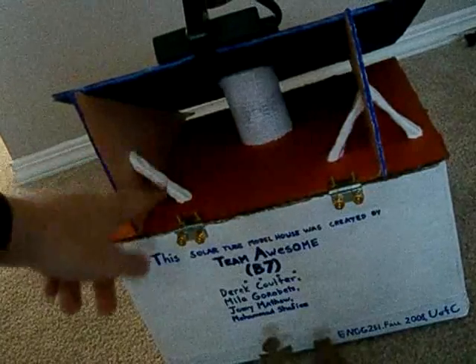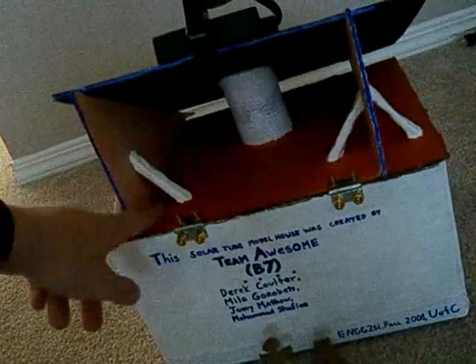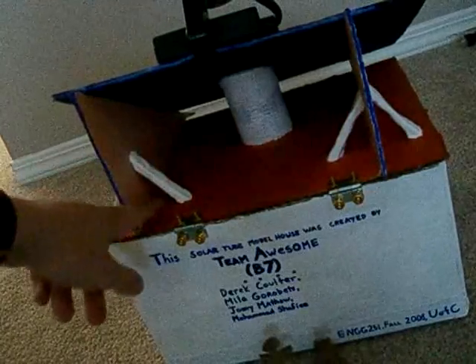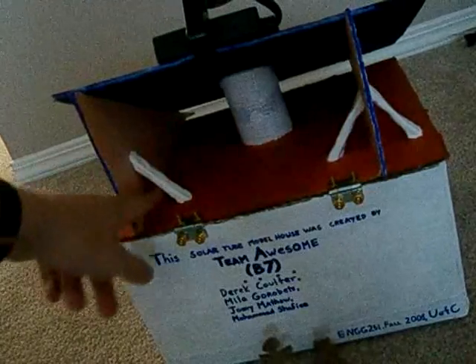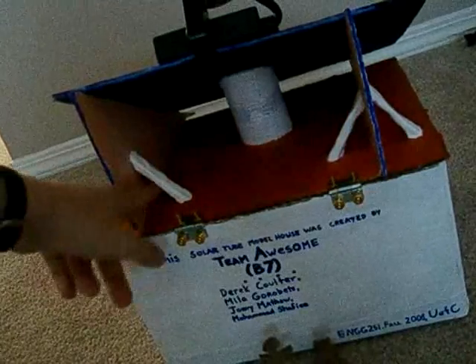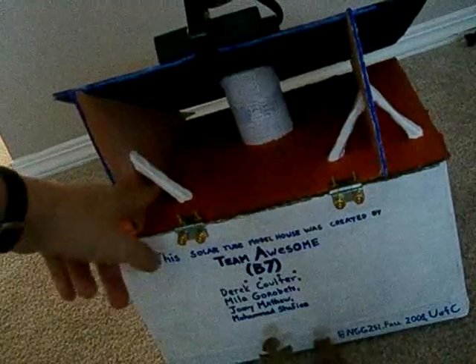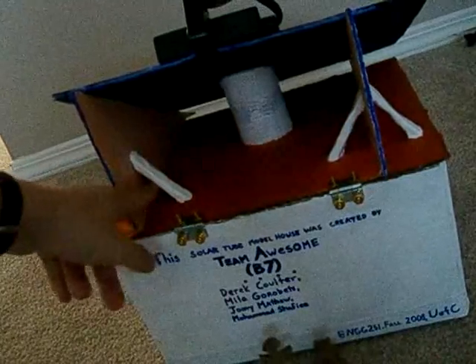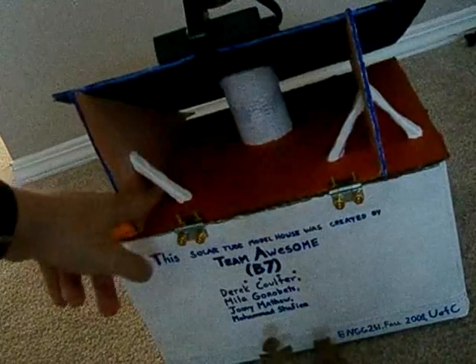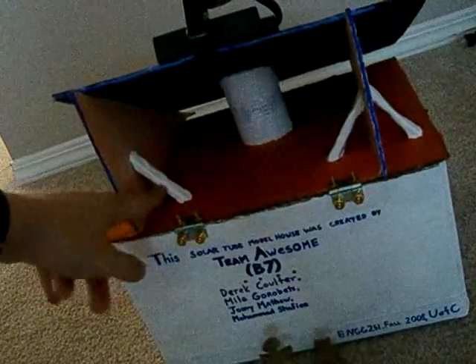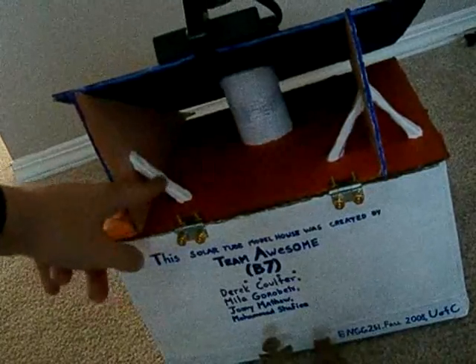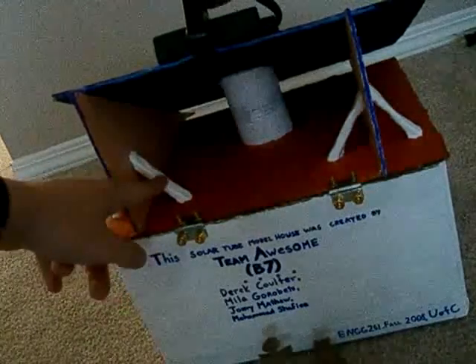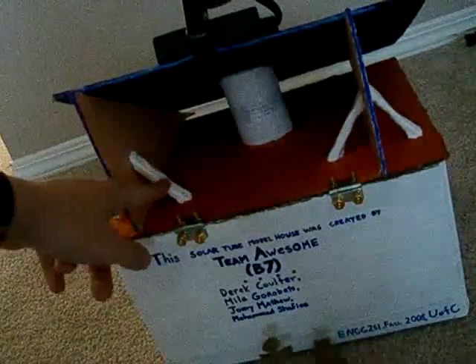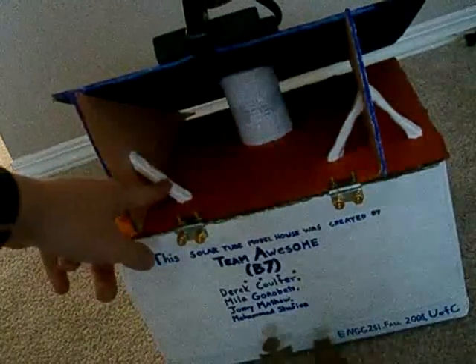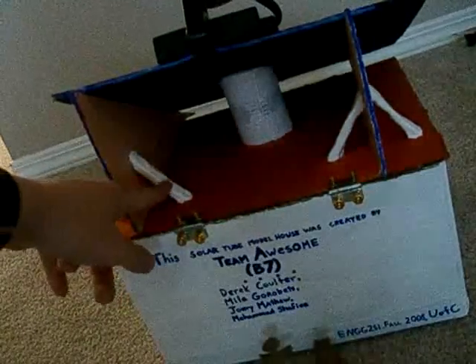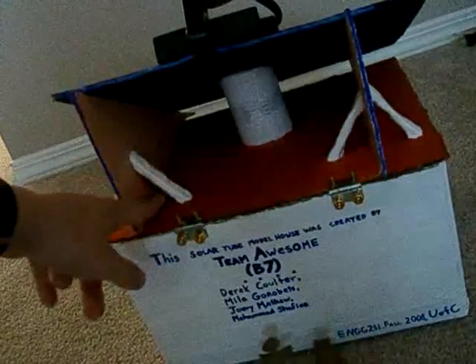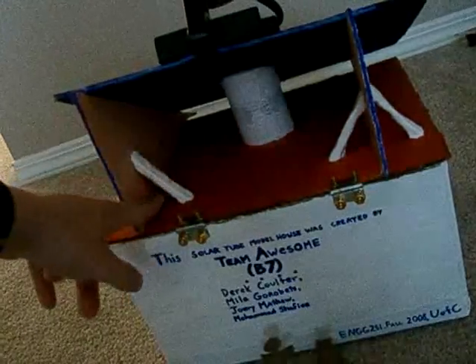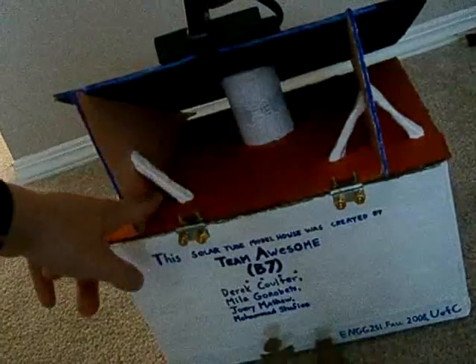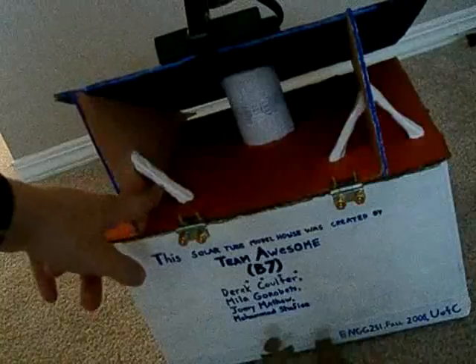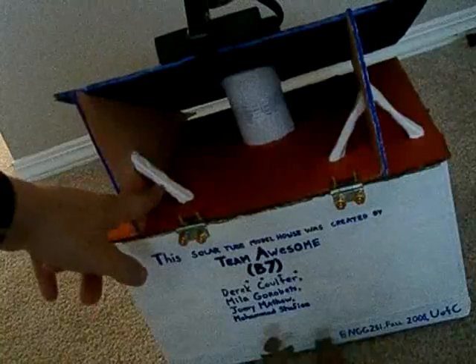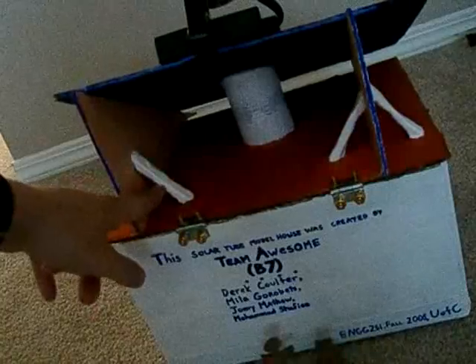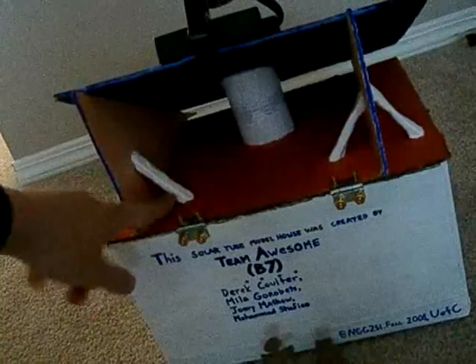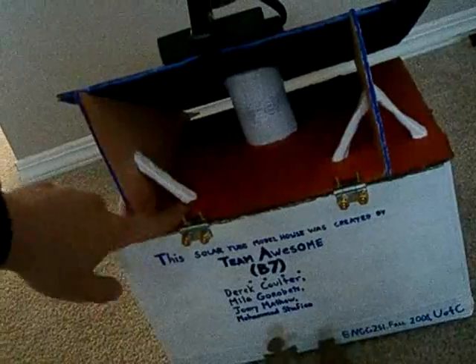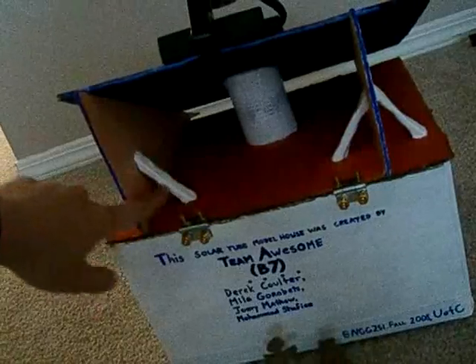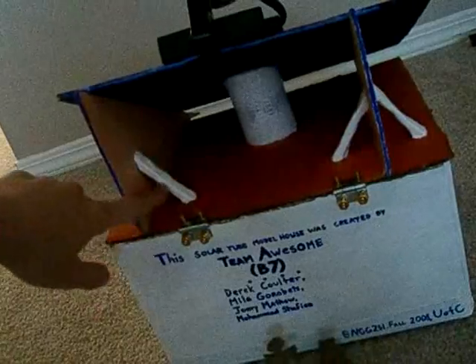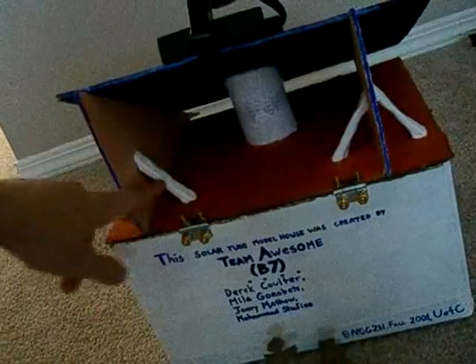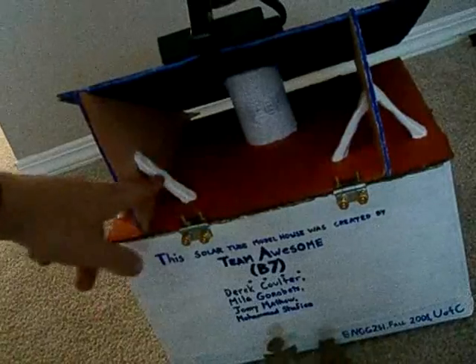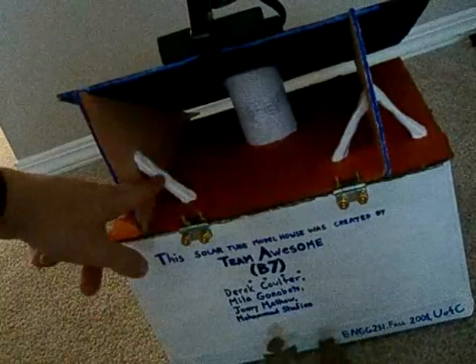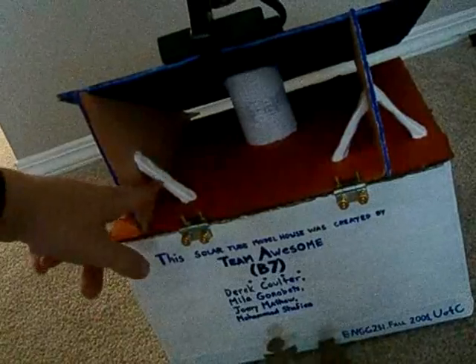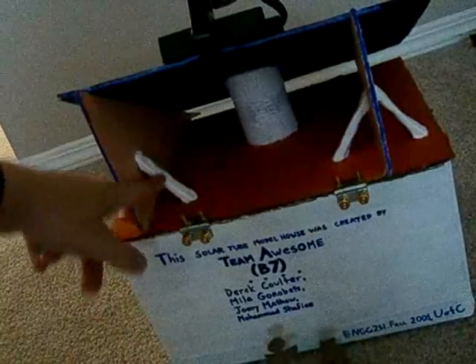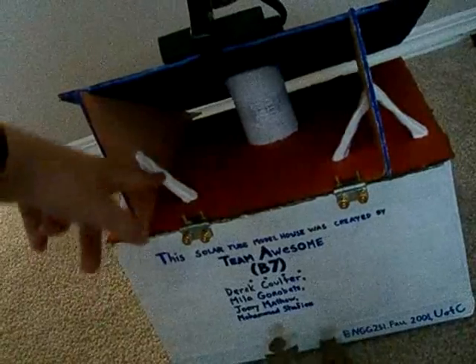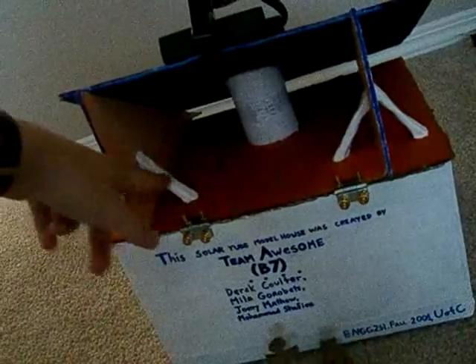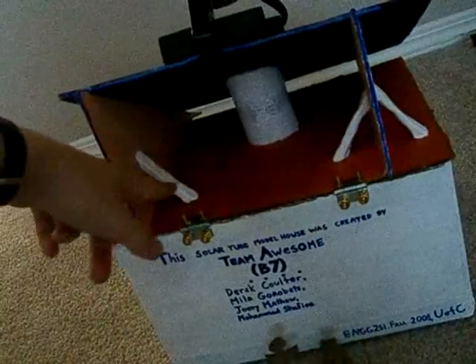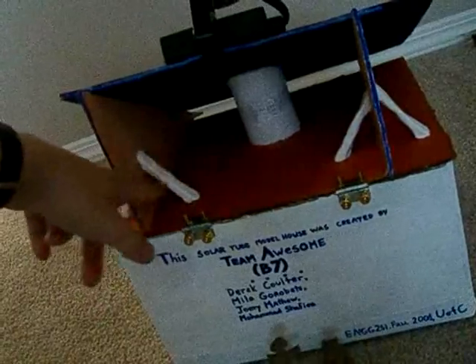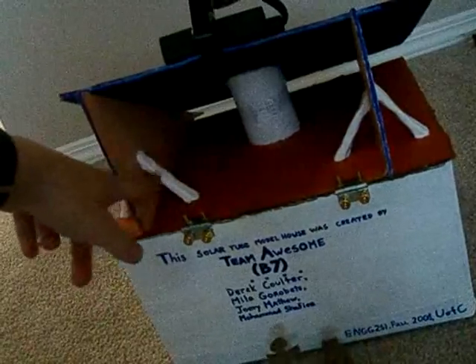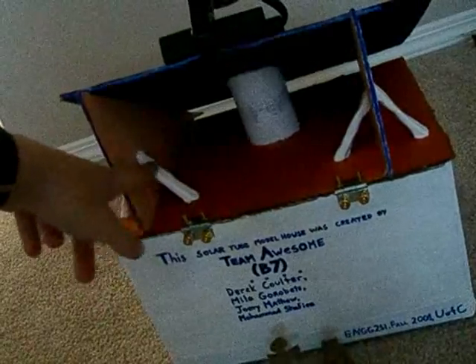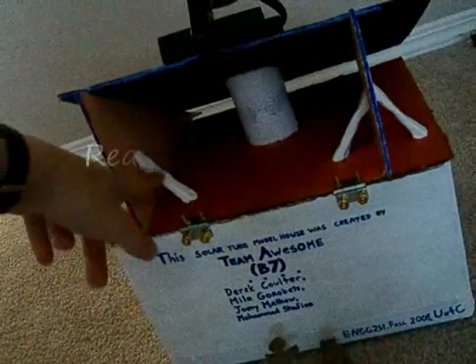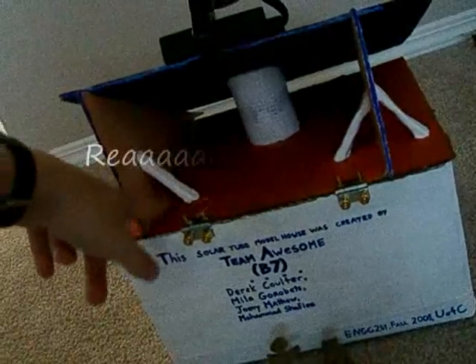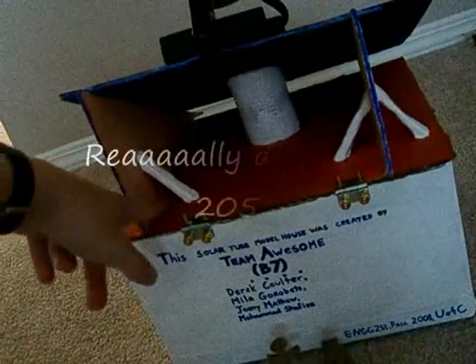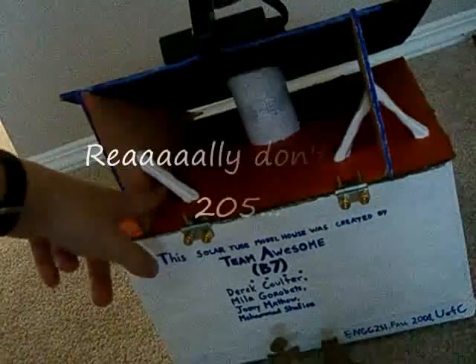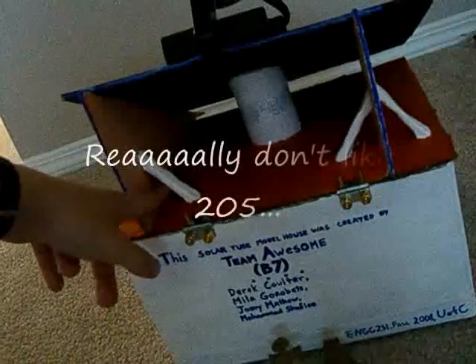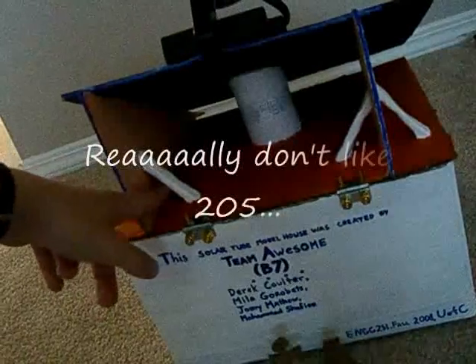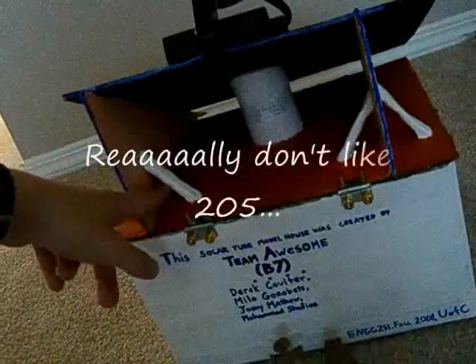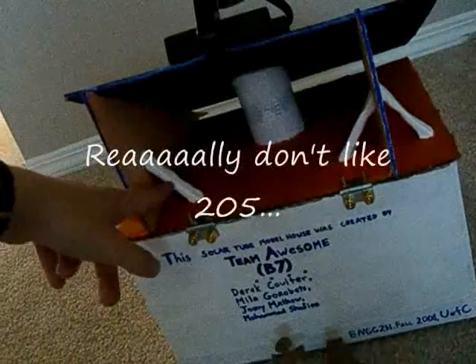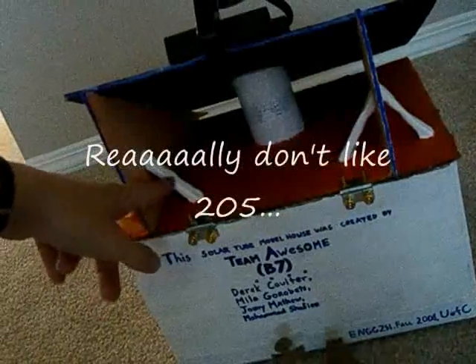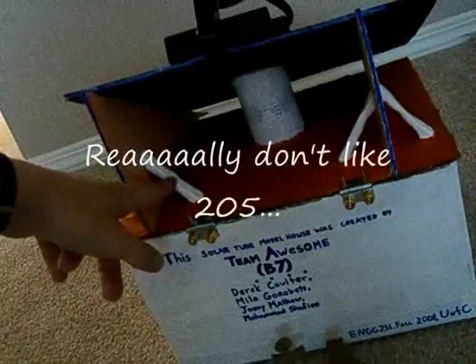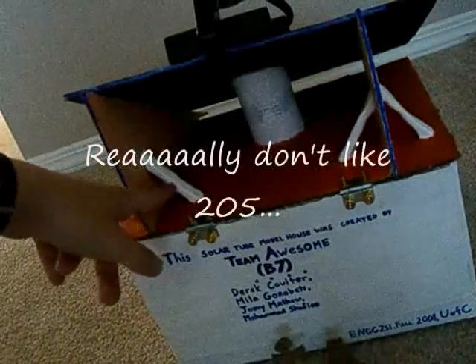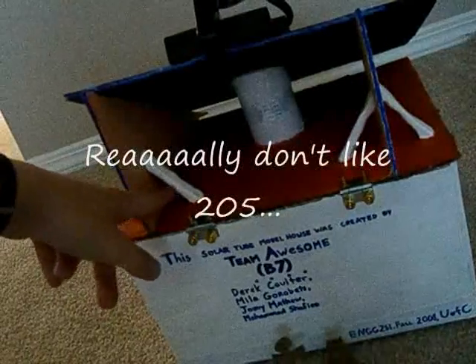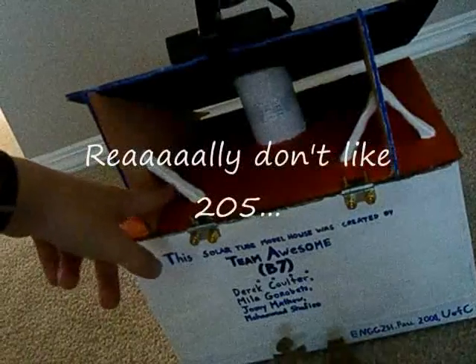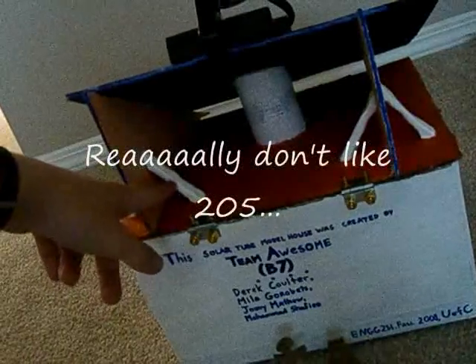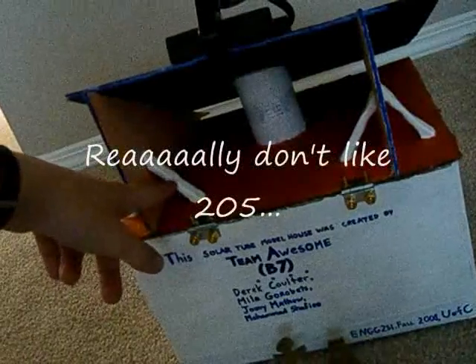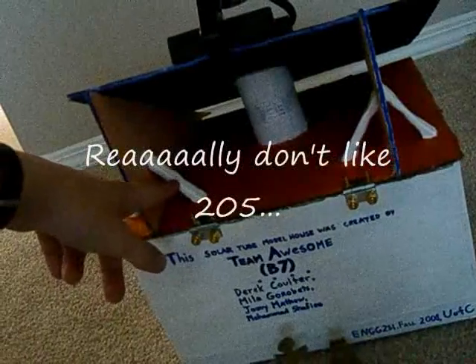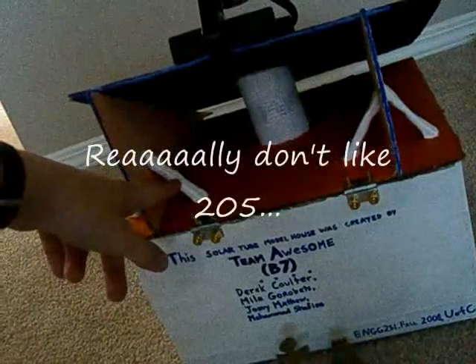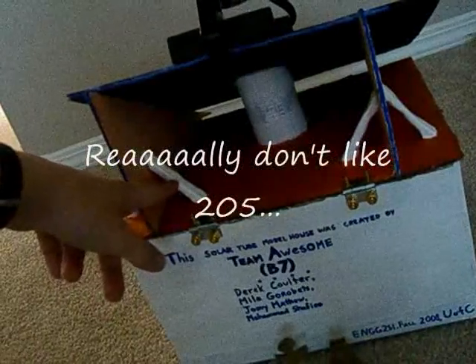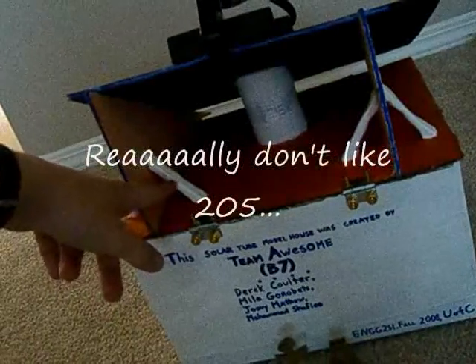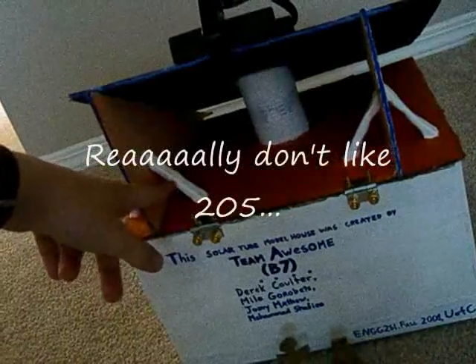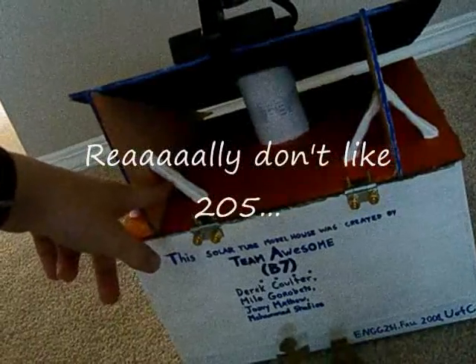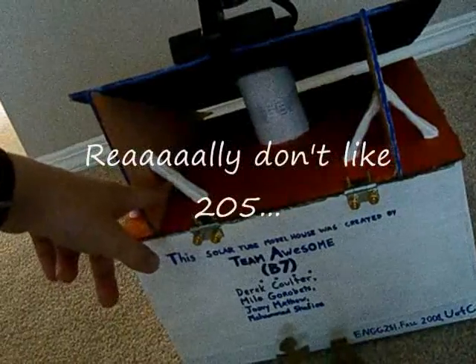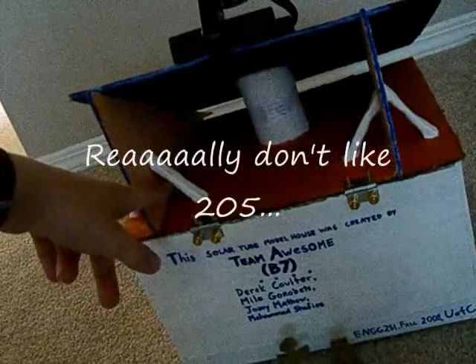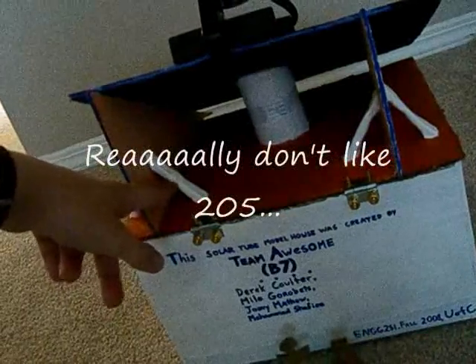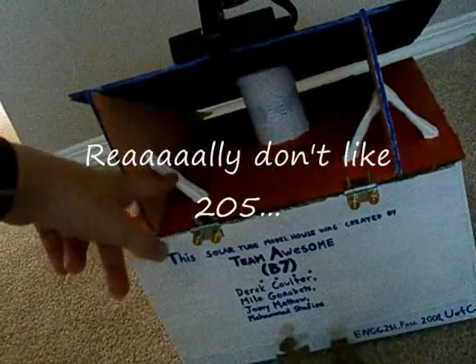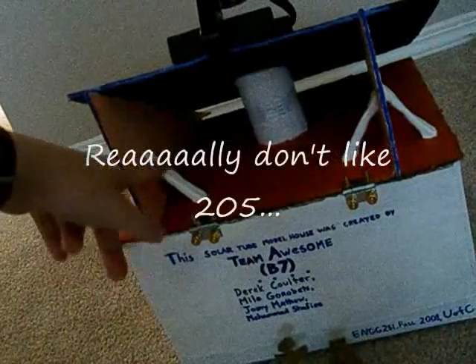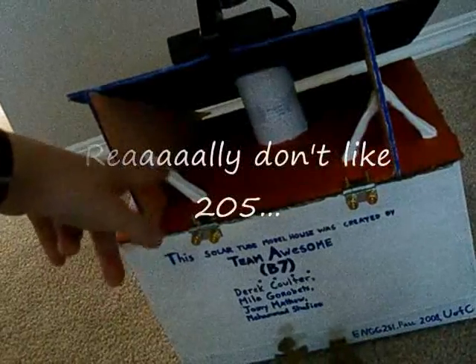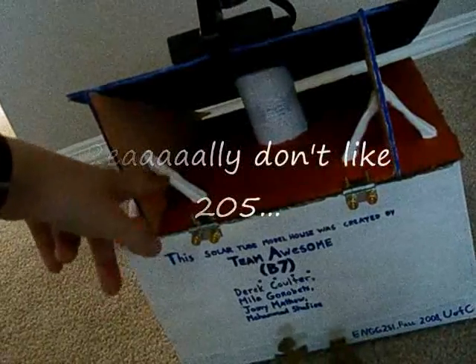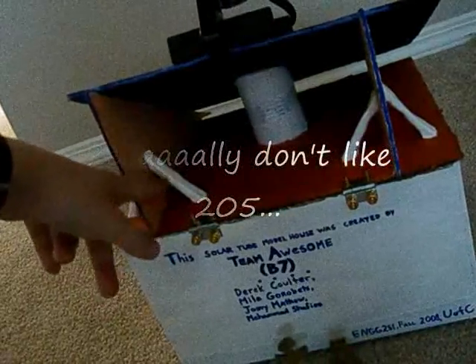These are trusses, I guess. I don't like 205. They're just things.